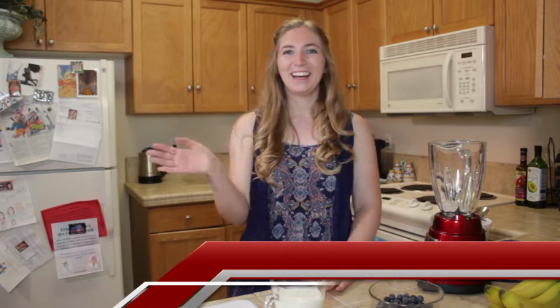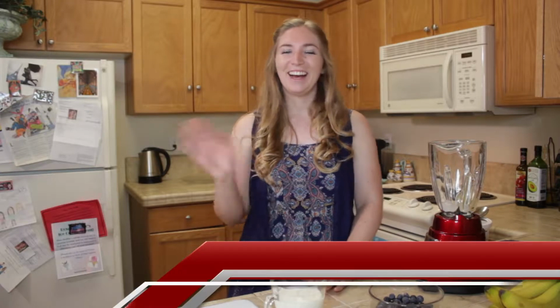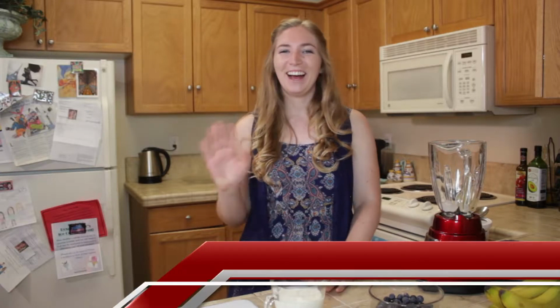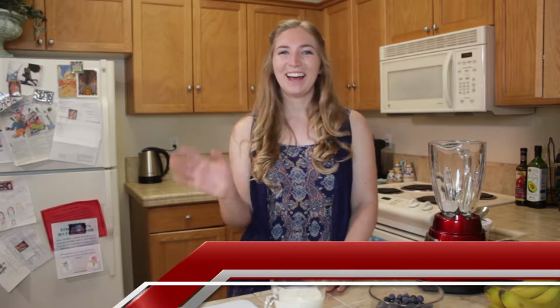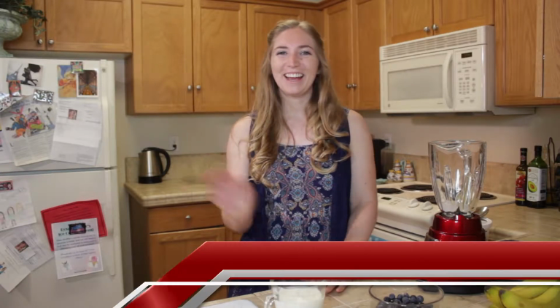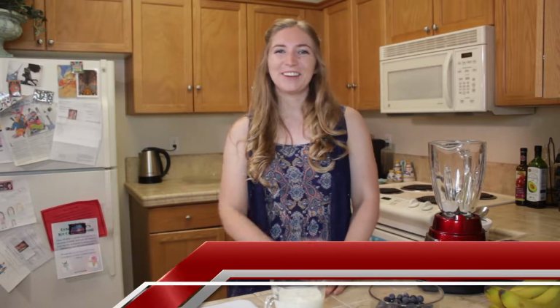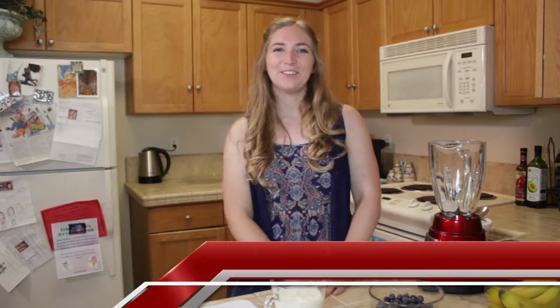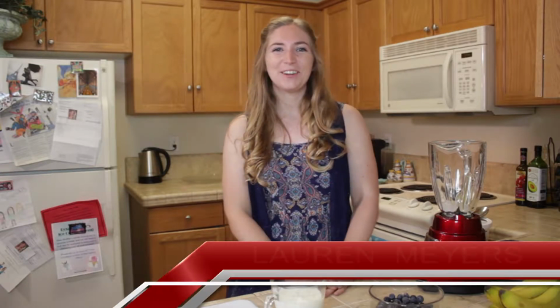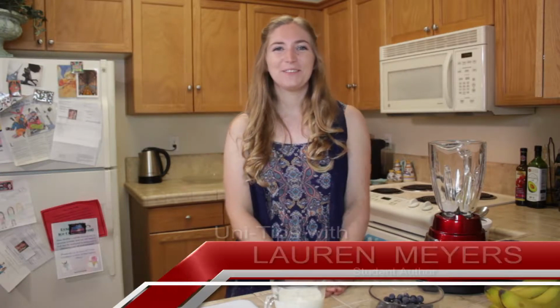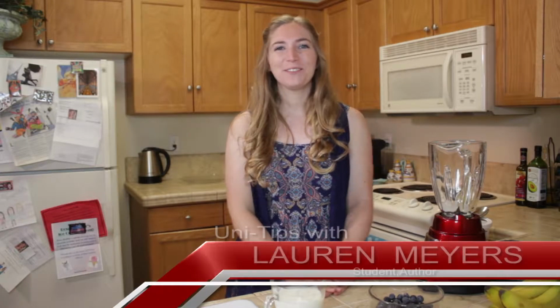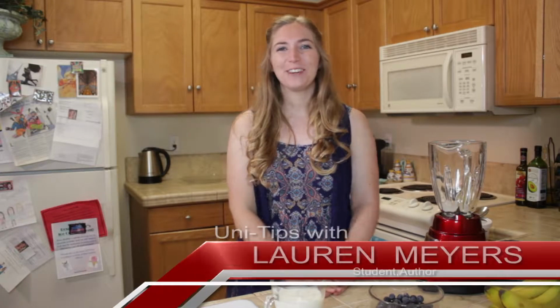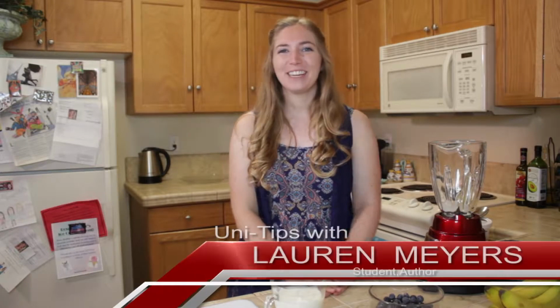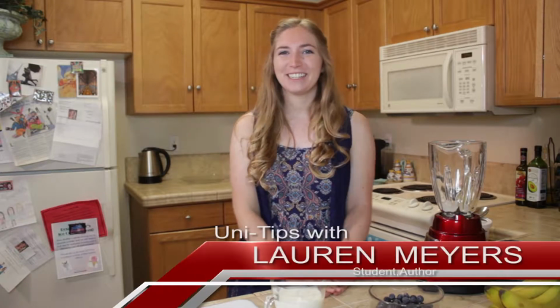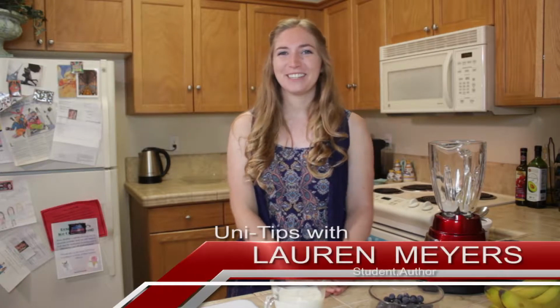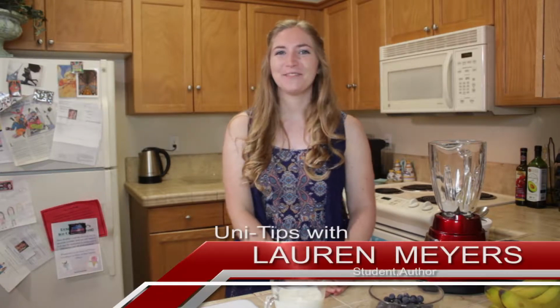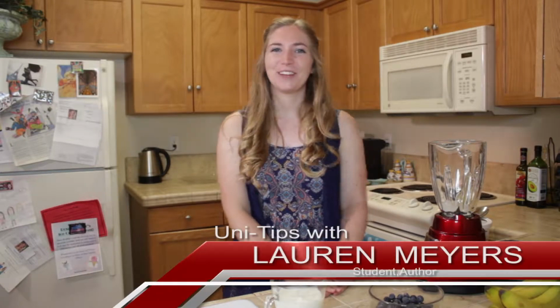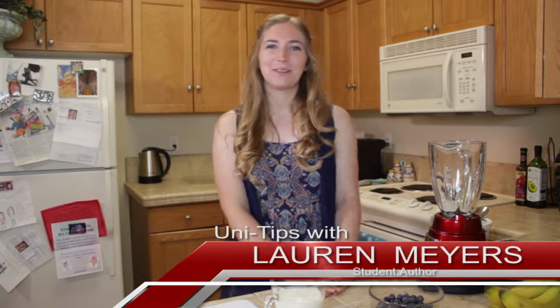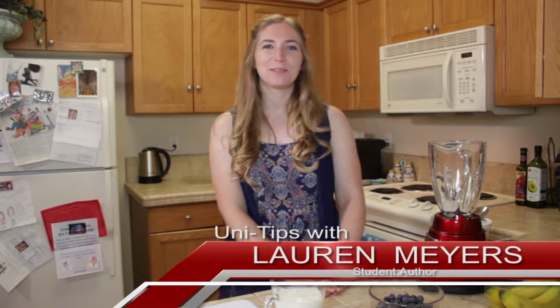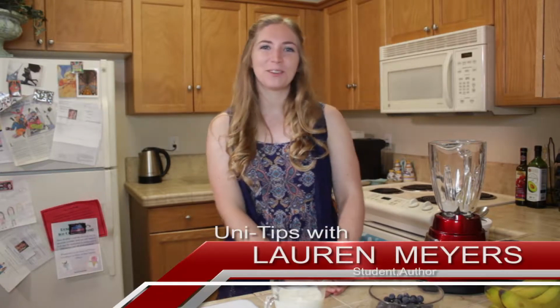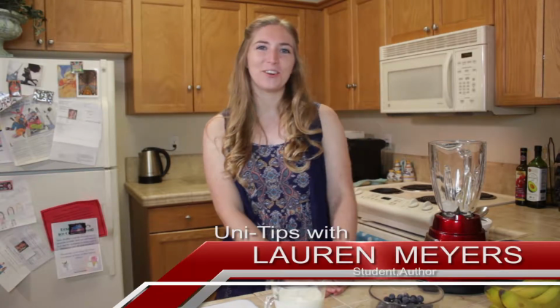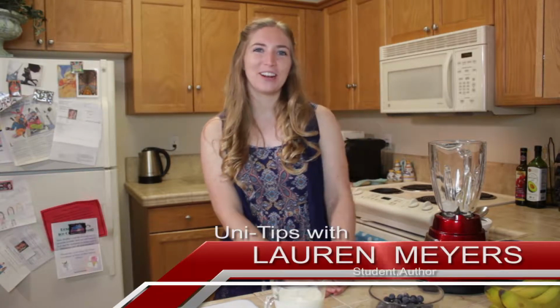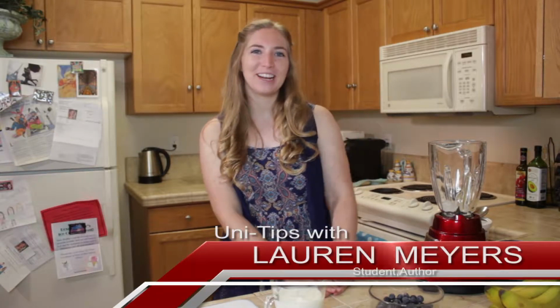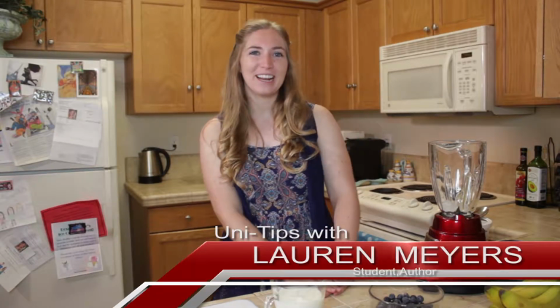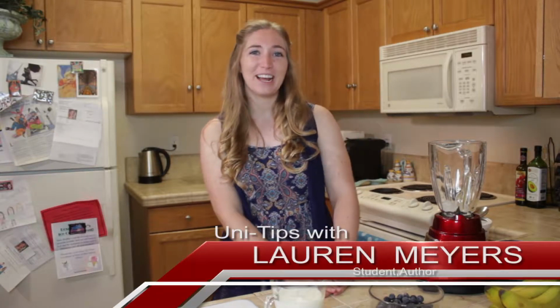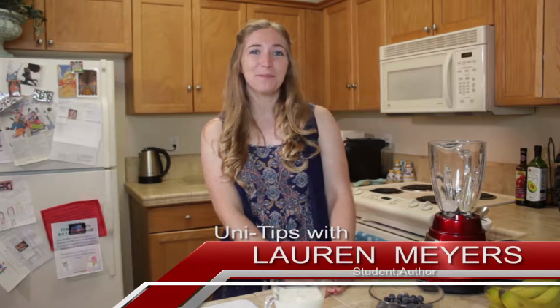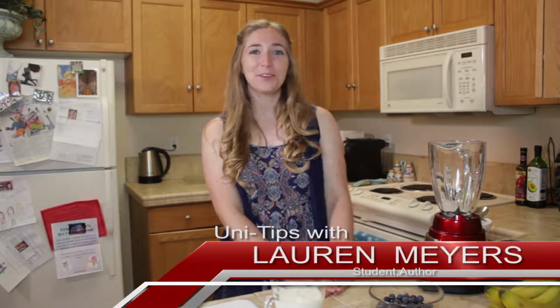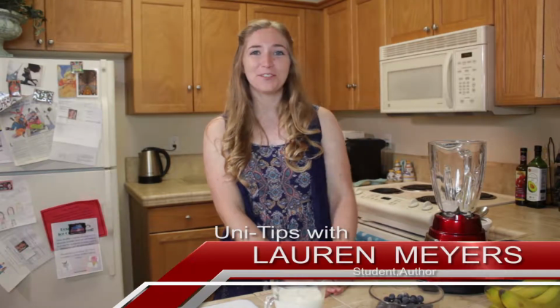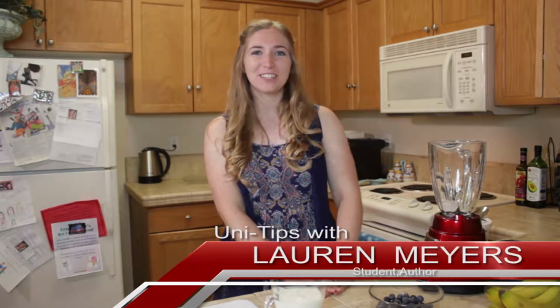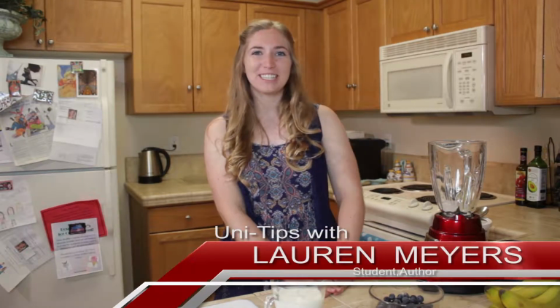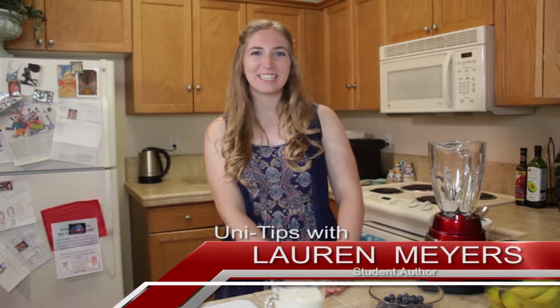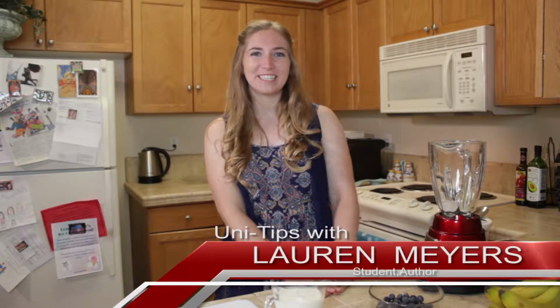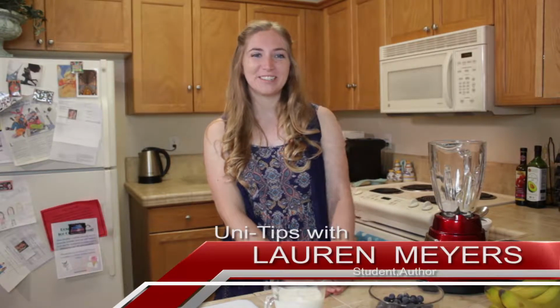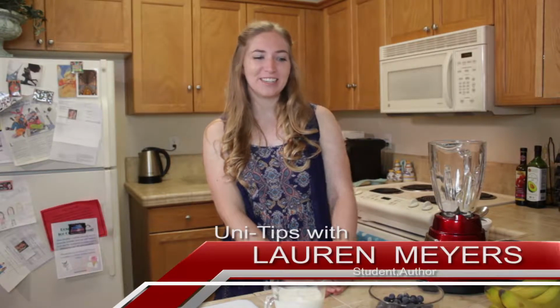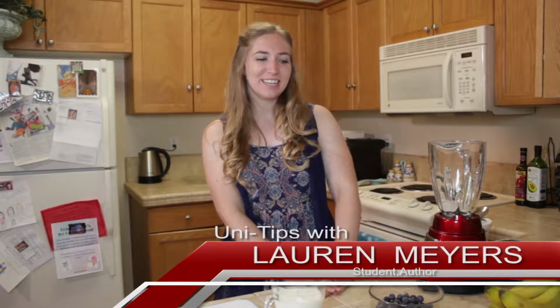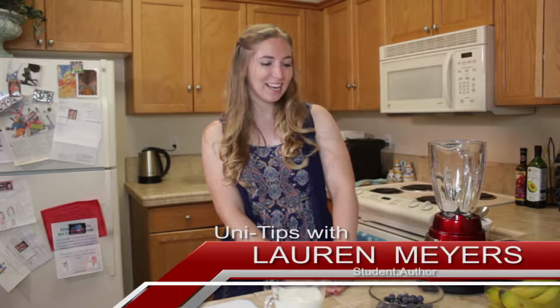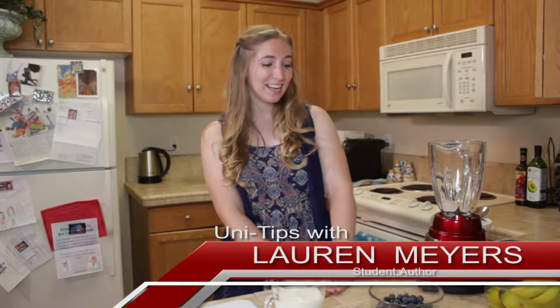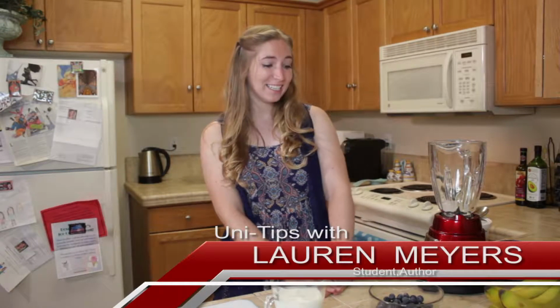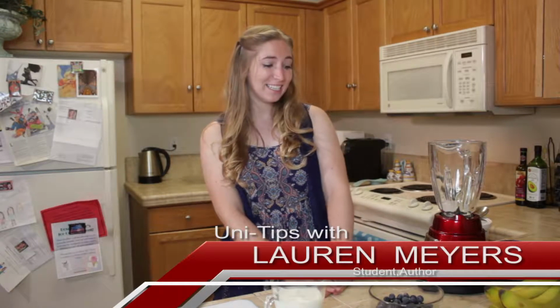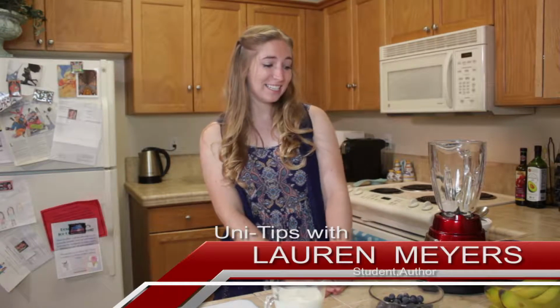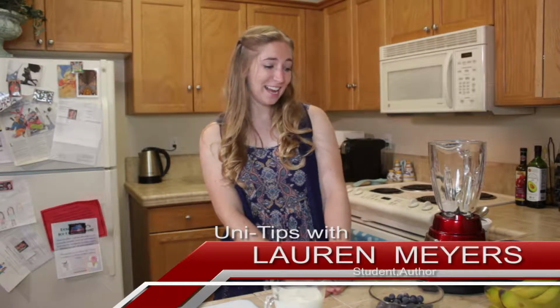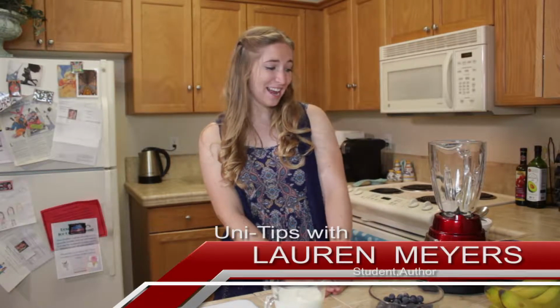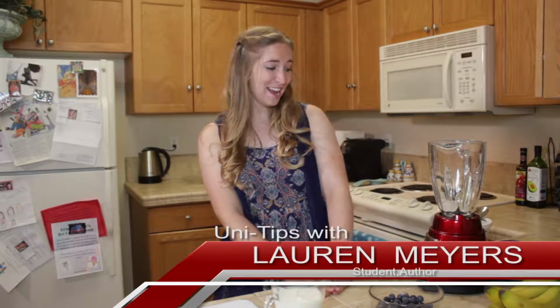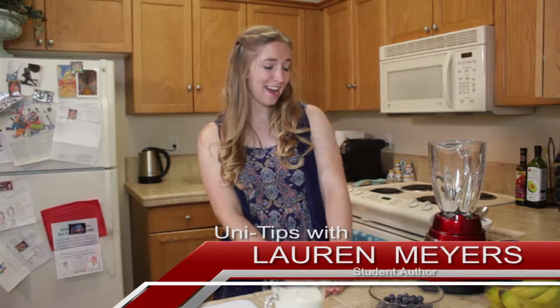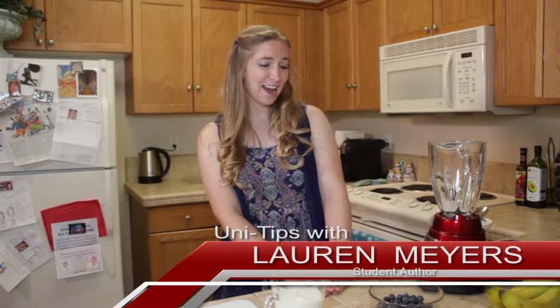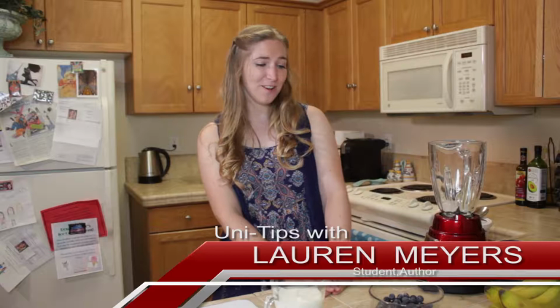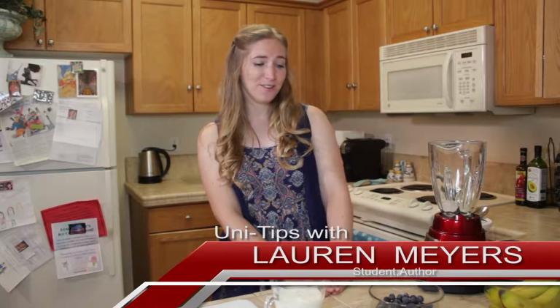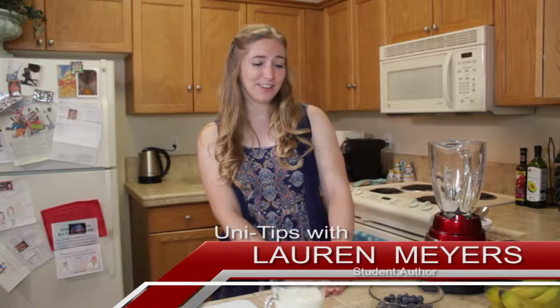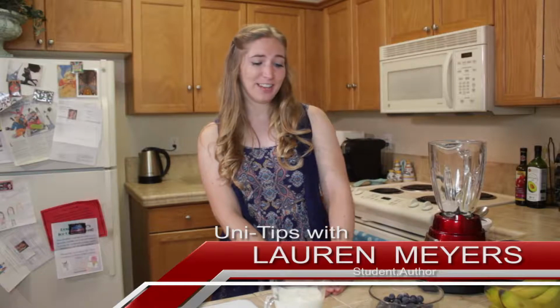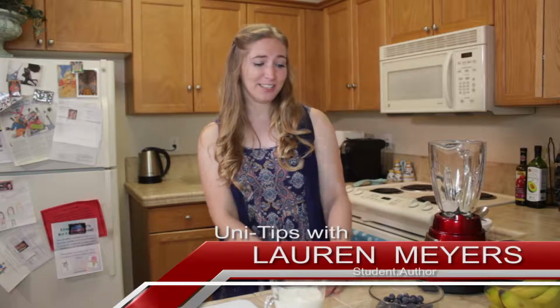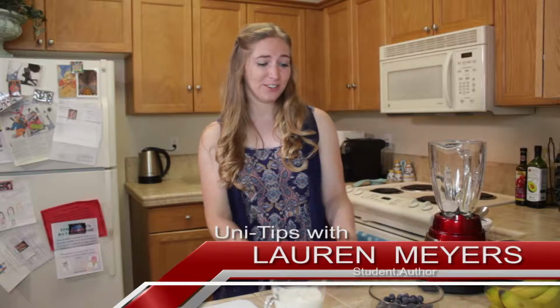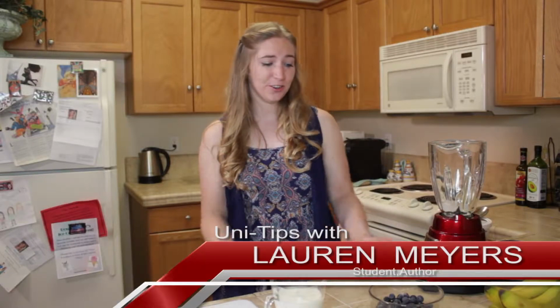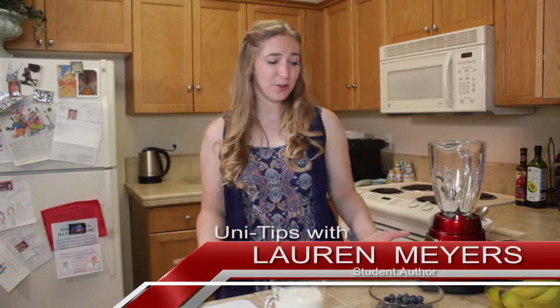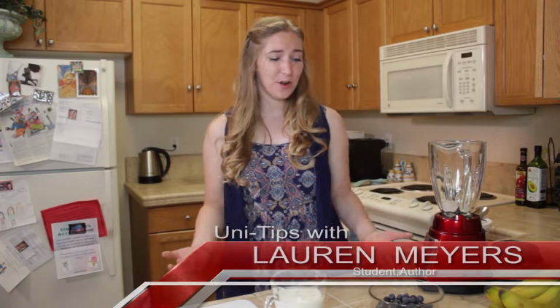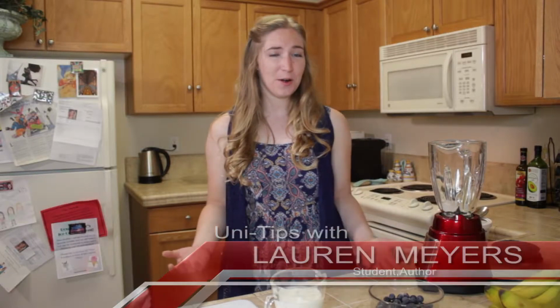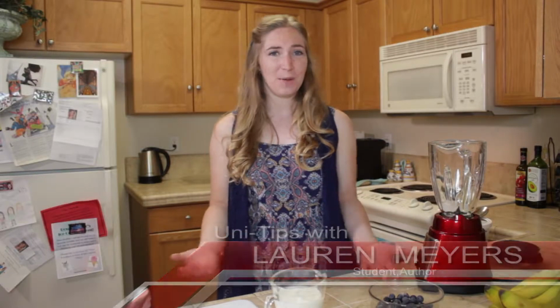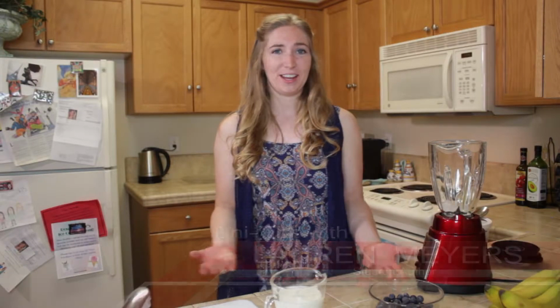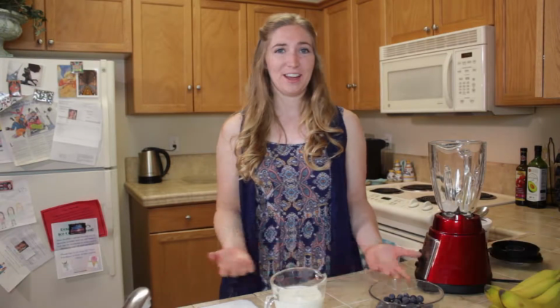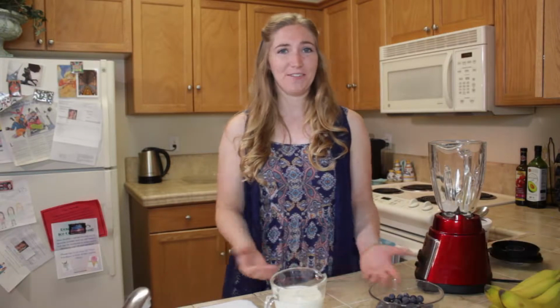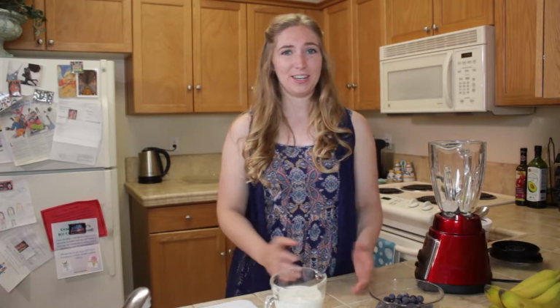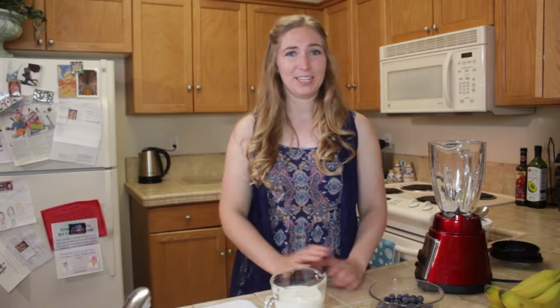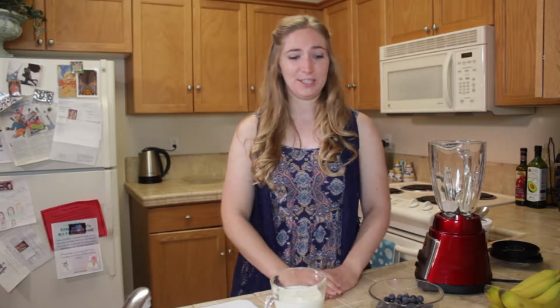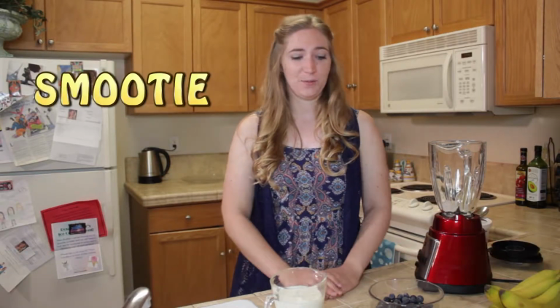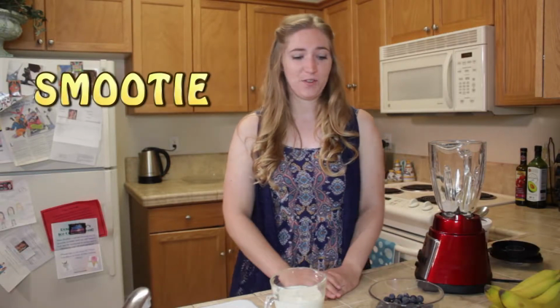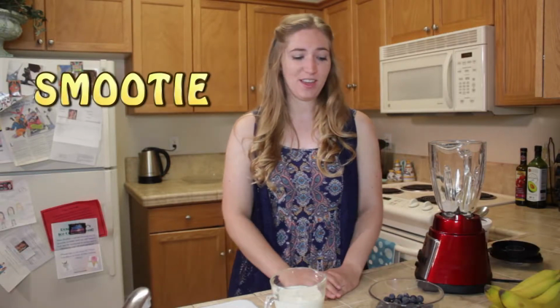Hi, welcome to my kitchen. My name is Lauren and I'm a university student, and today I would like to show you how to make an everyday smoothie.